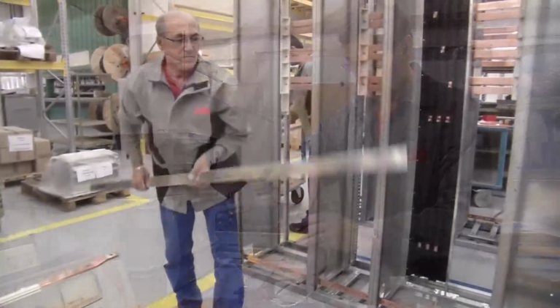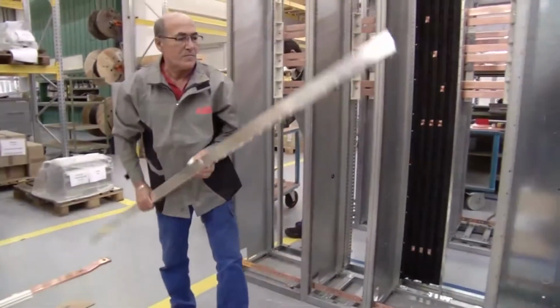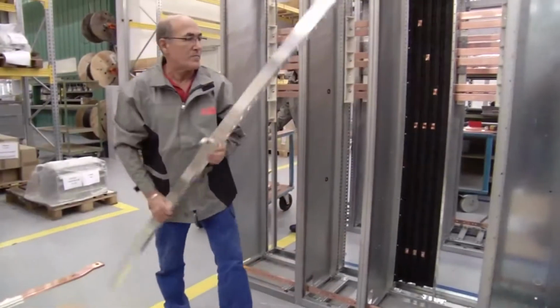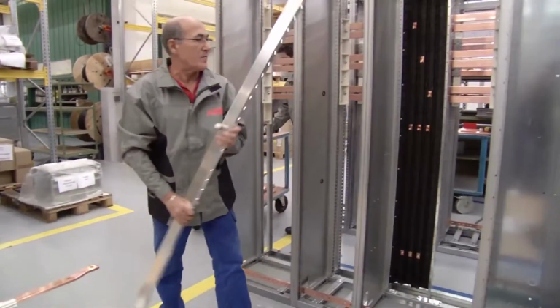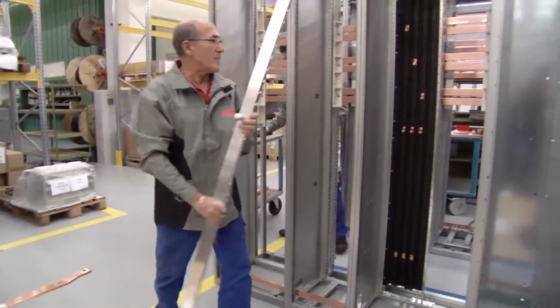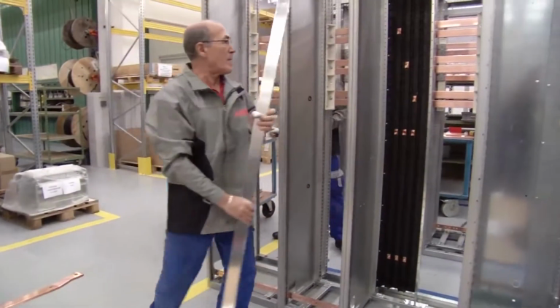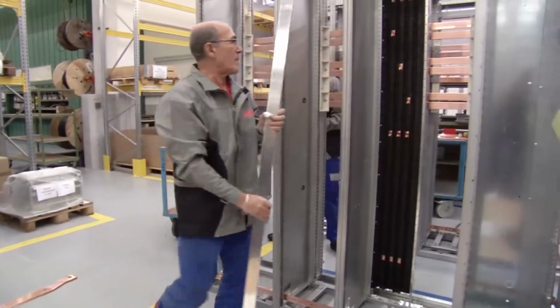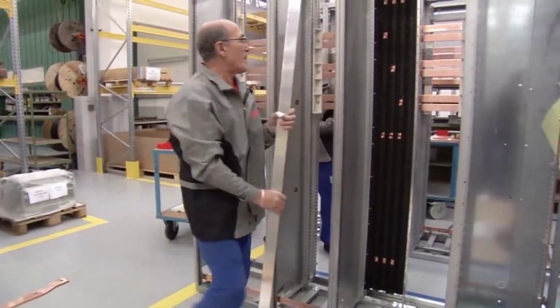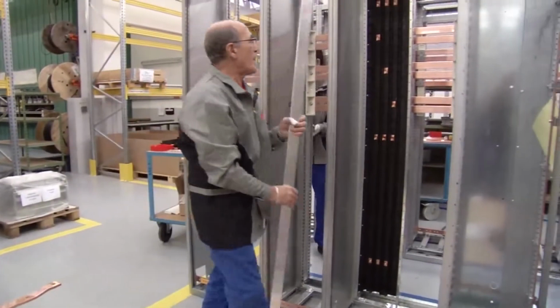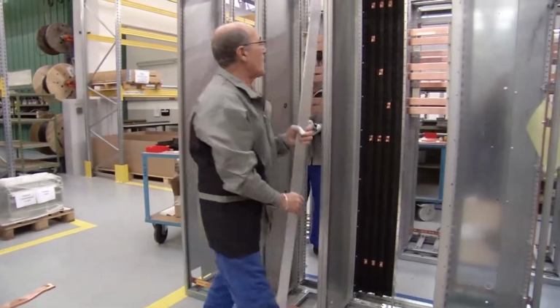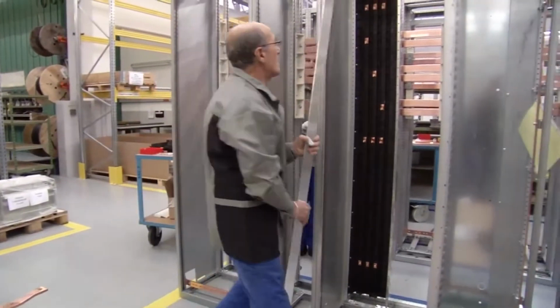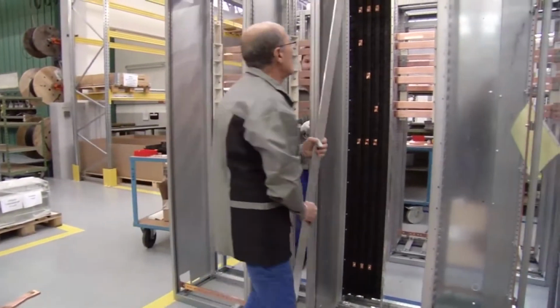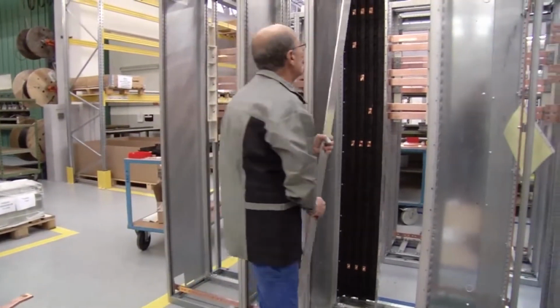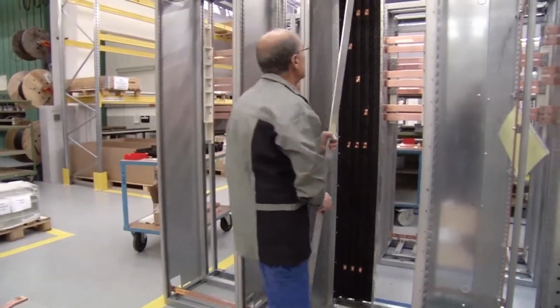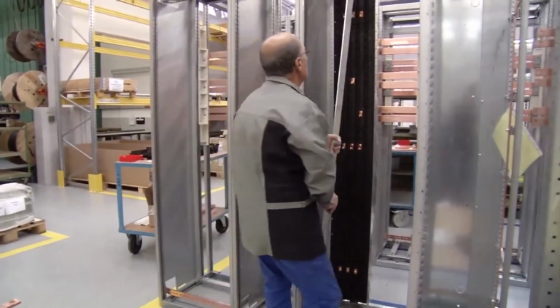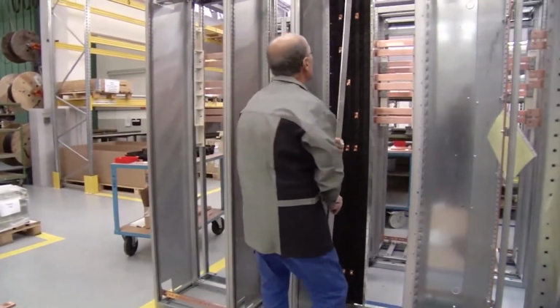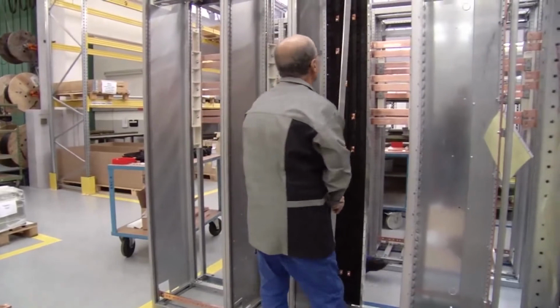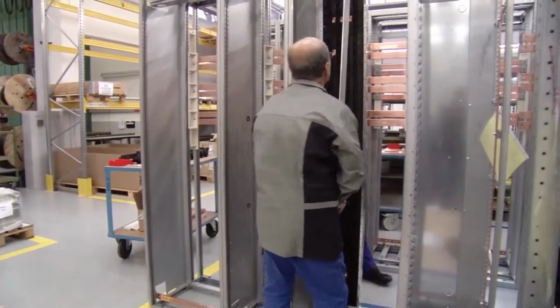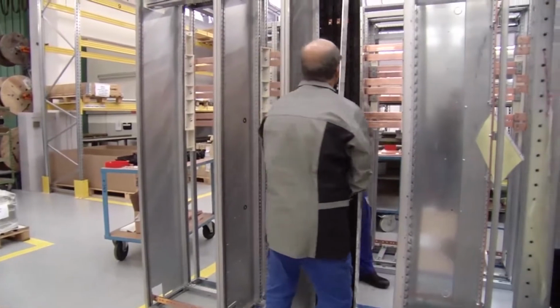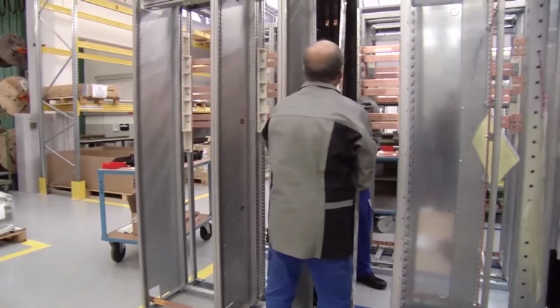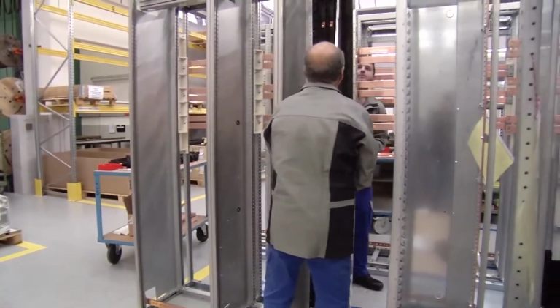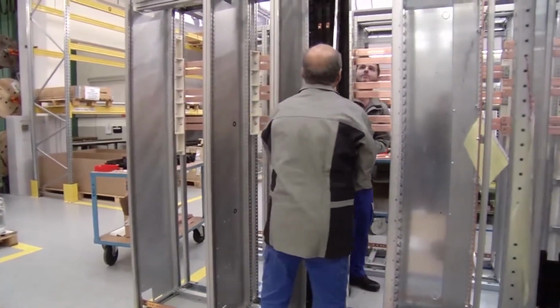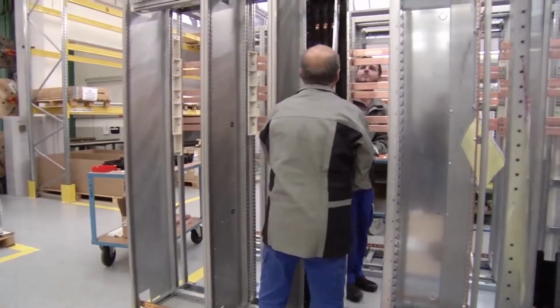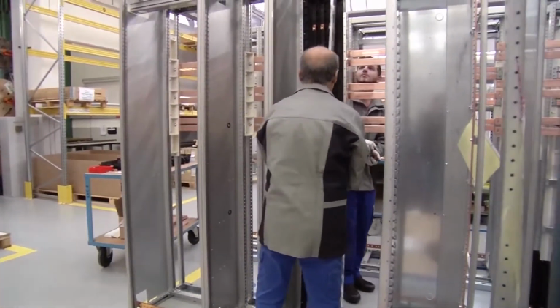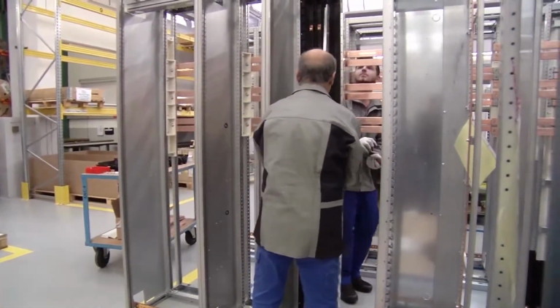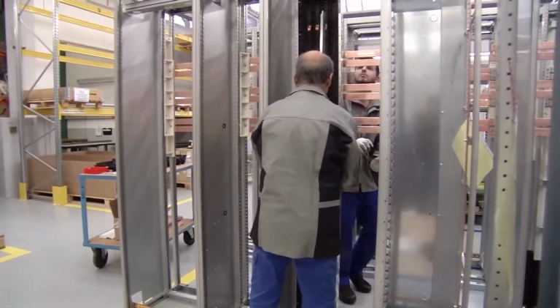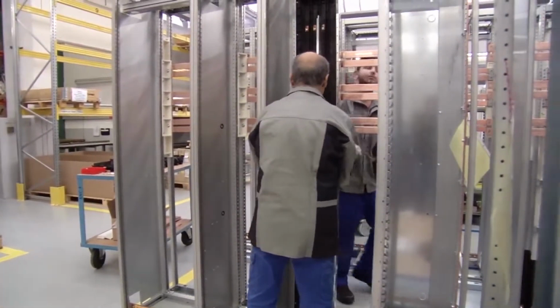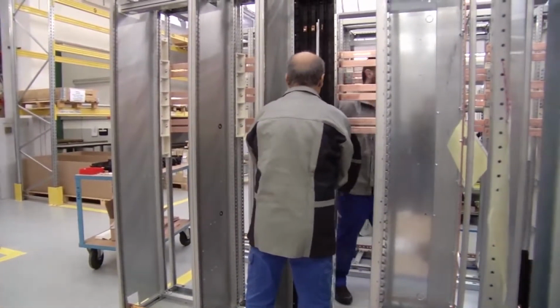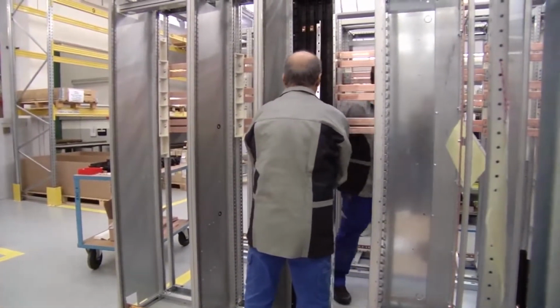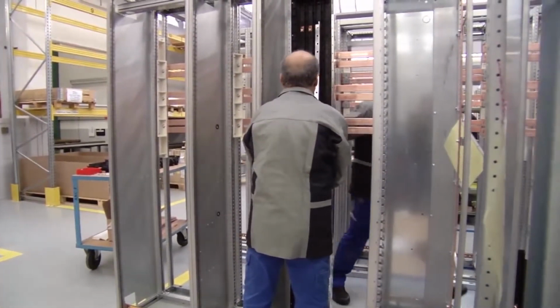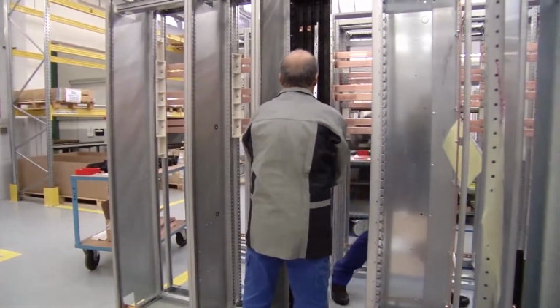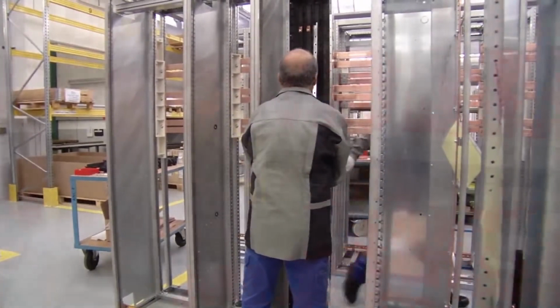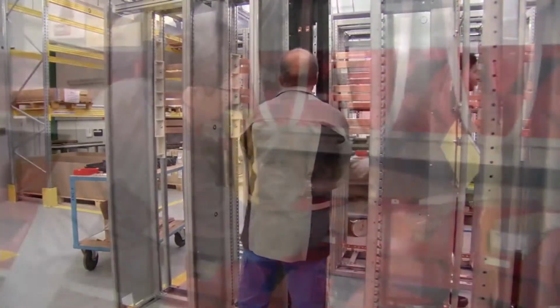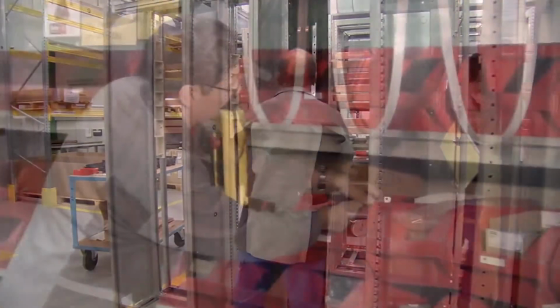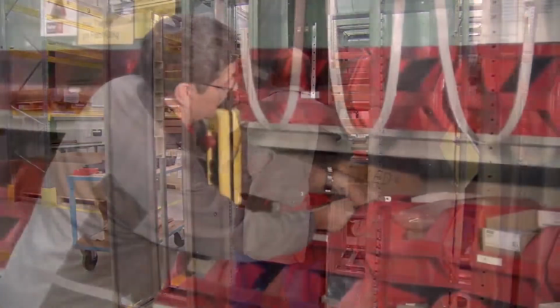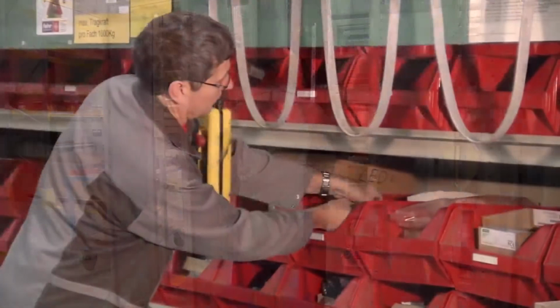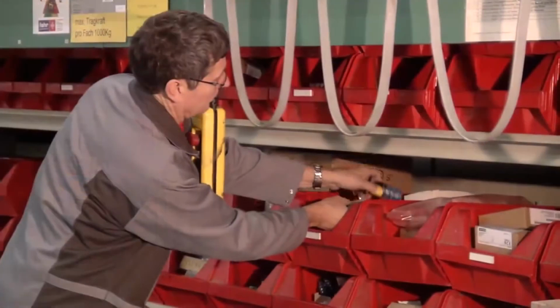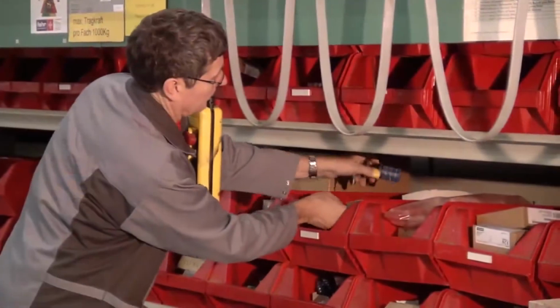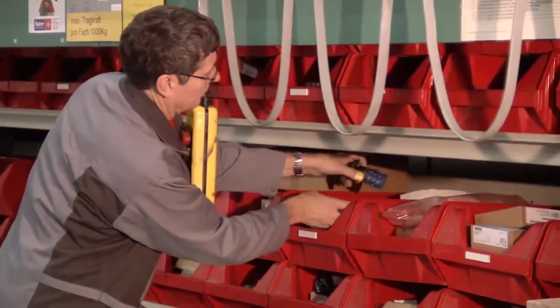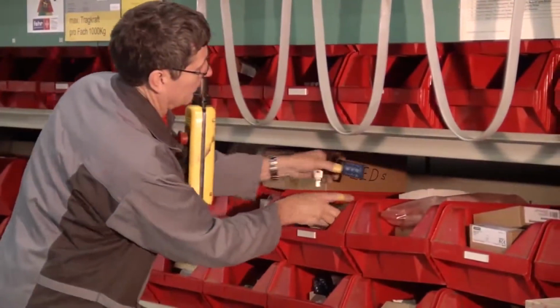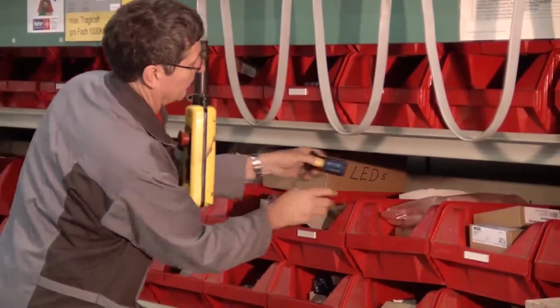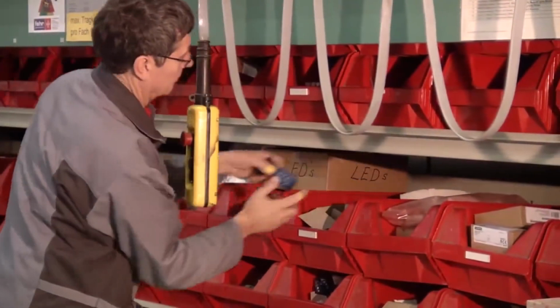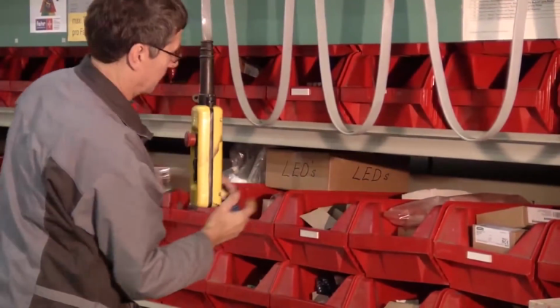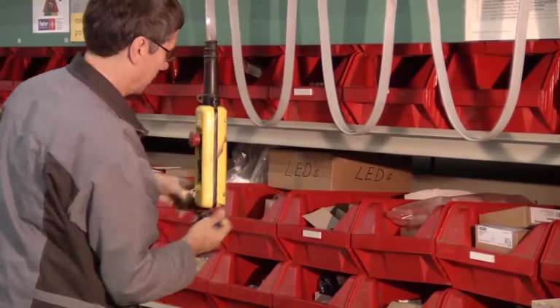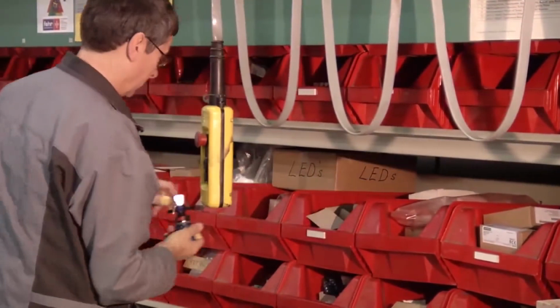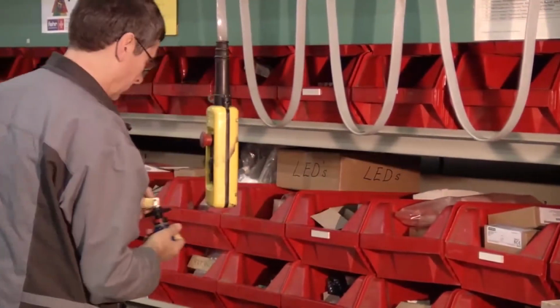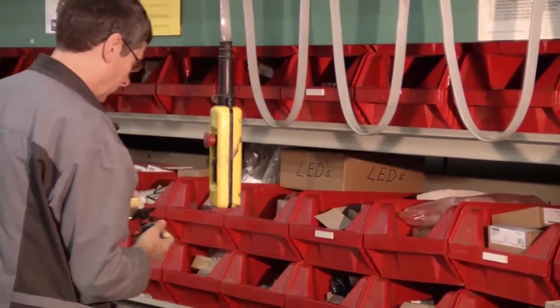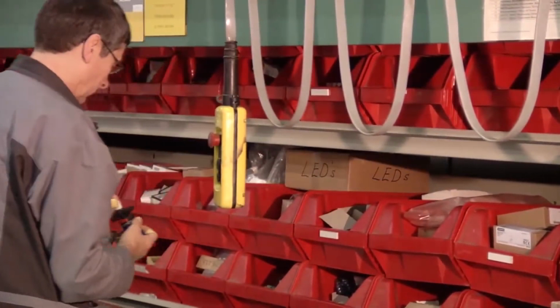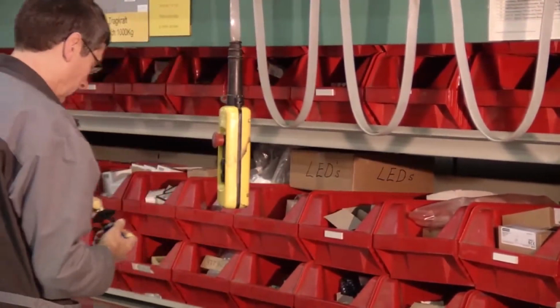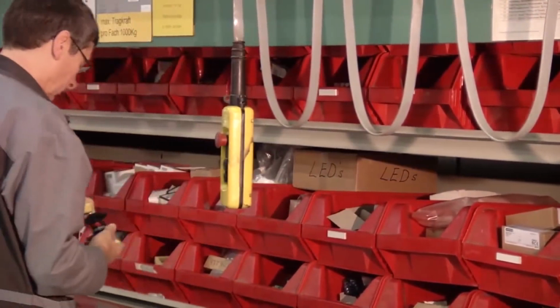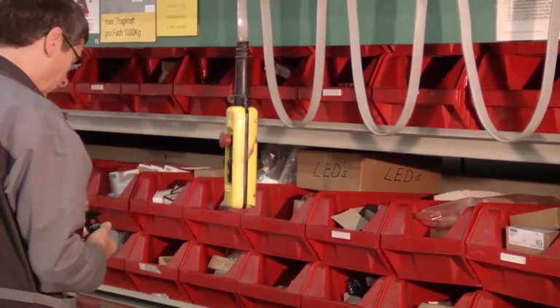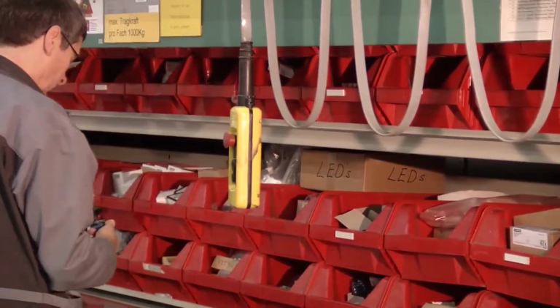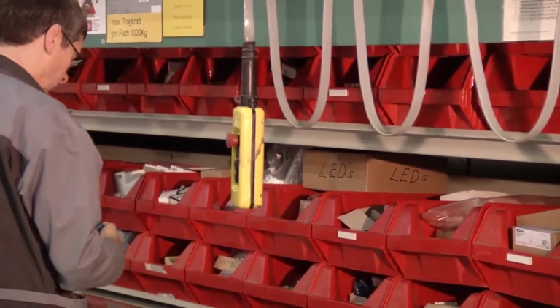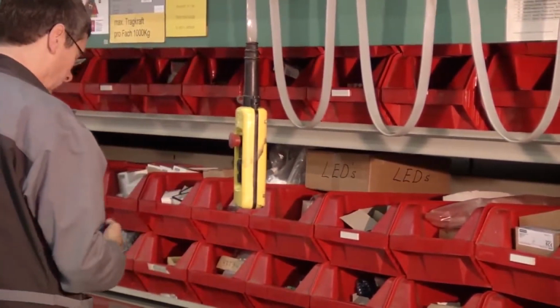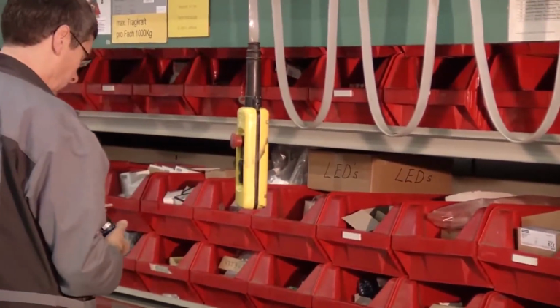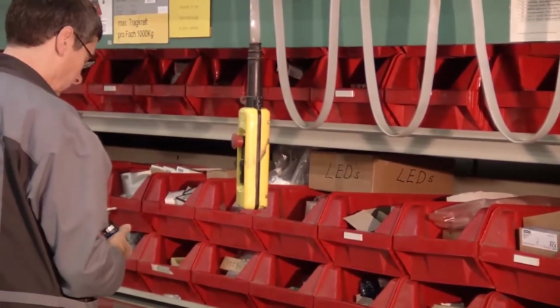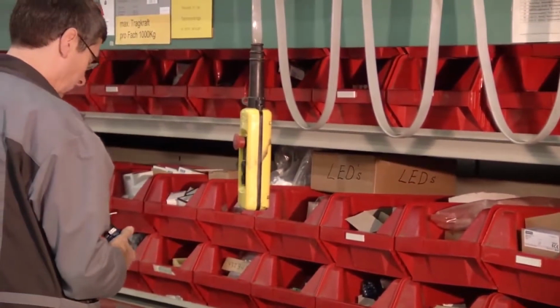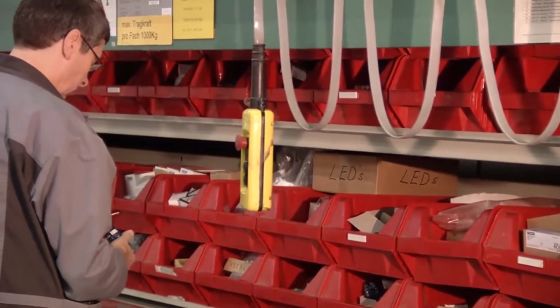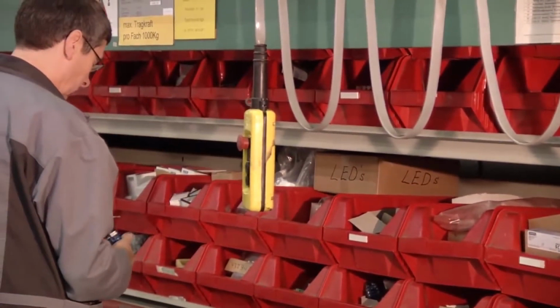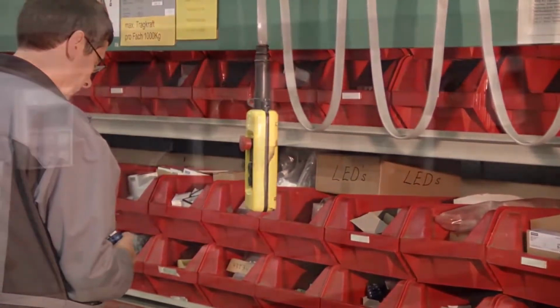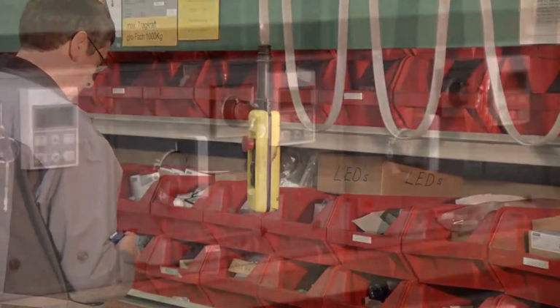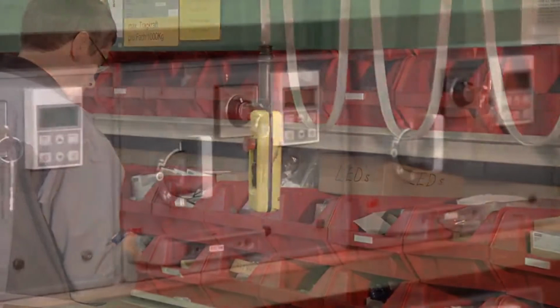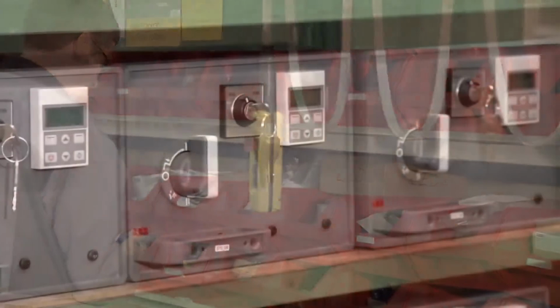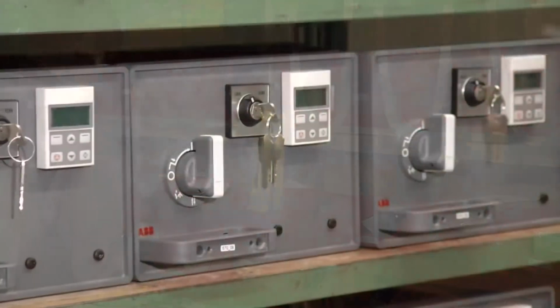Plus, with ABB, custom switchgear solutions using standard components offer shorter delivery times and higher reliability.